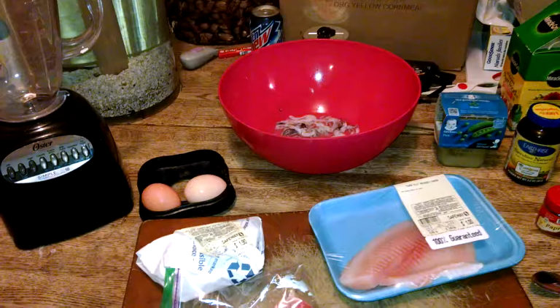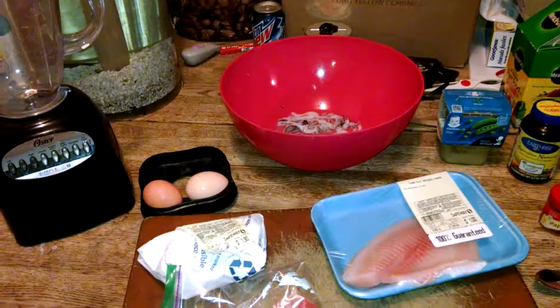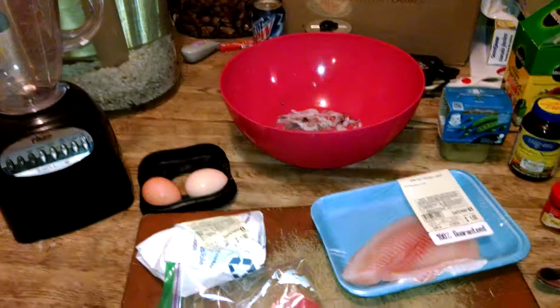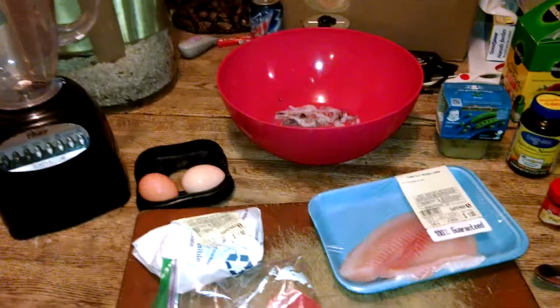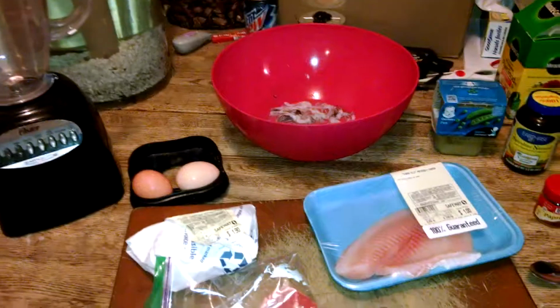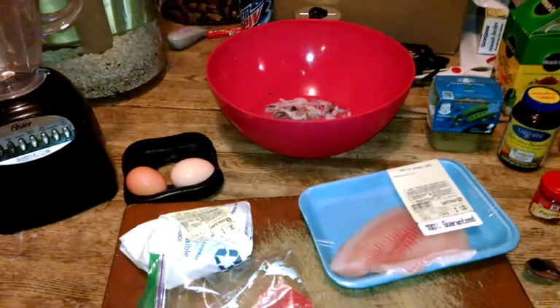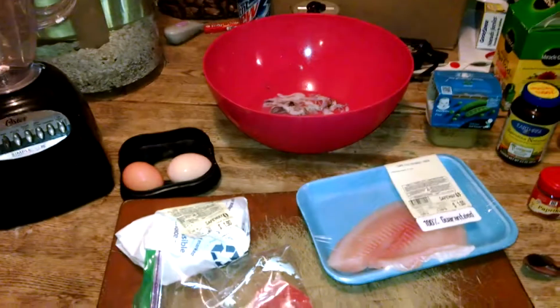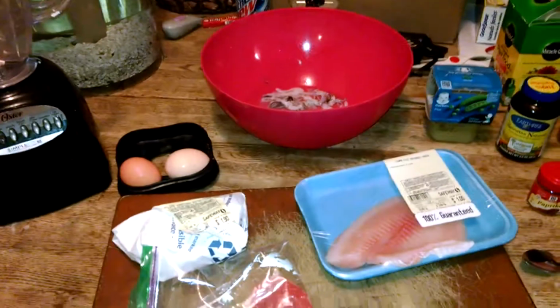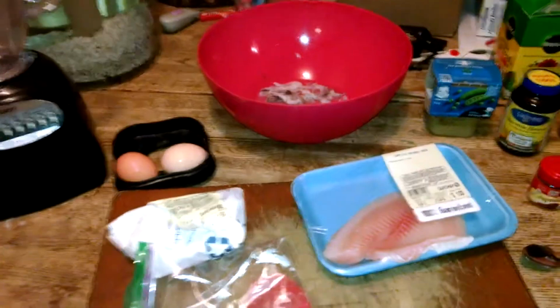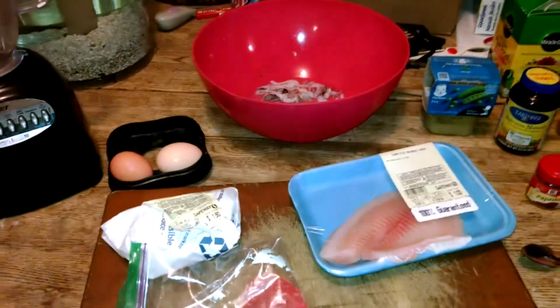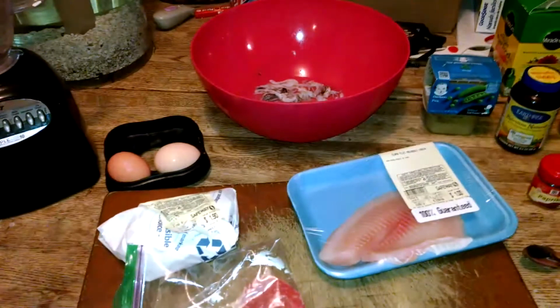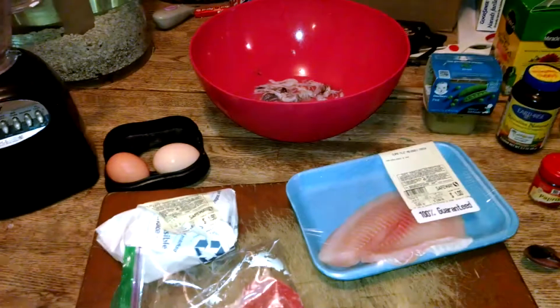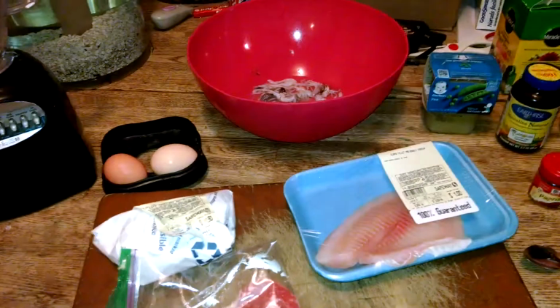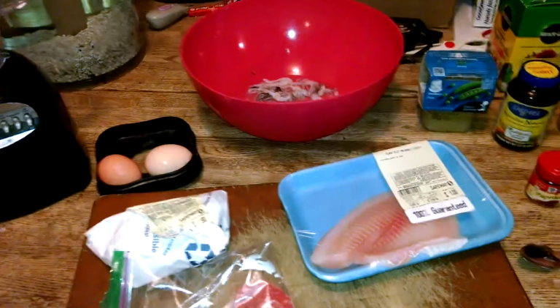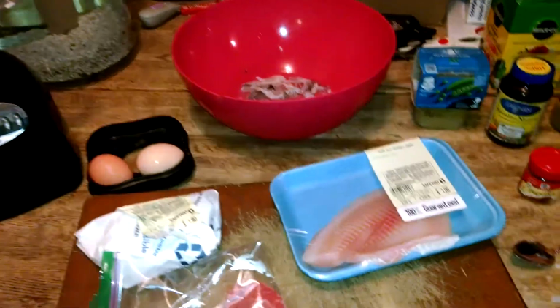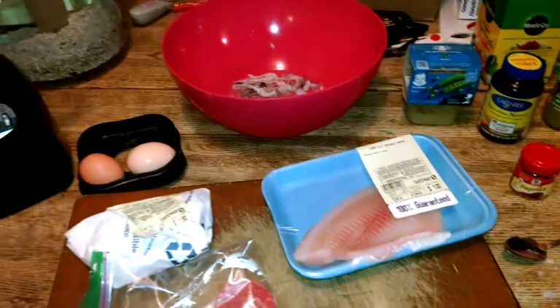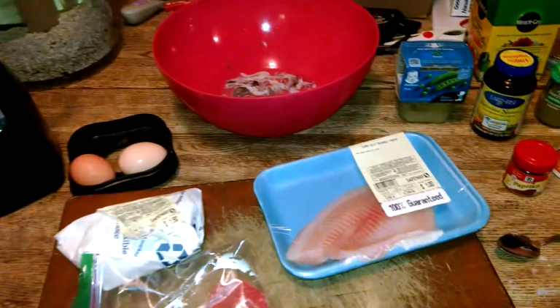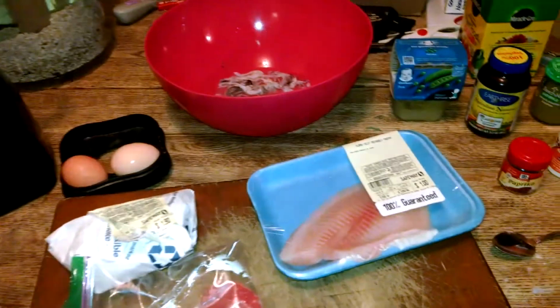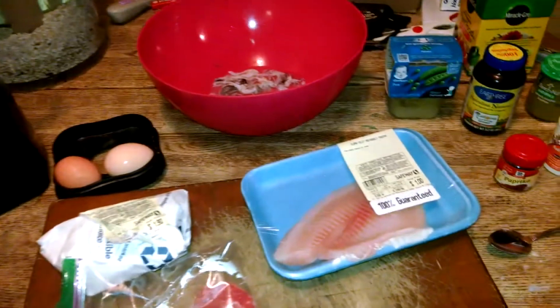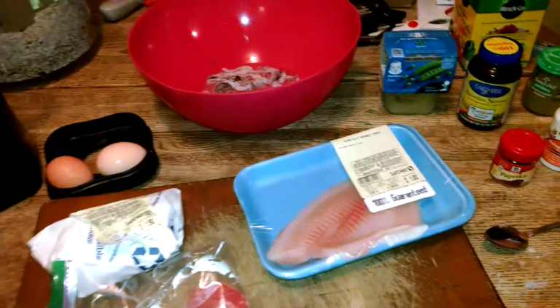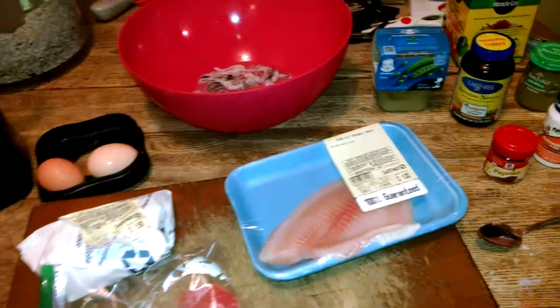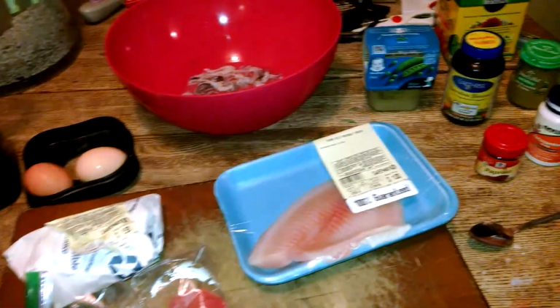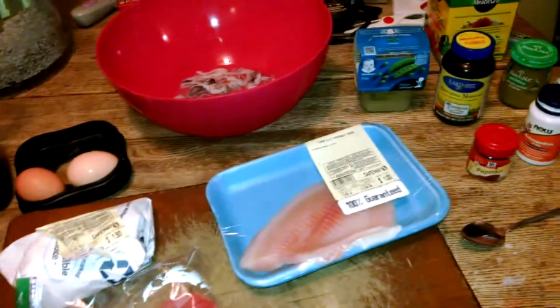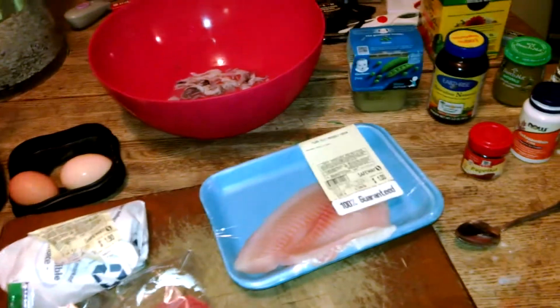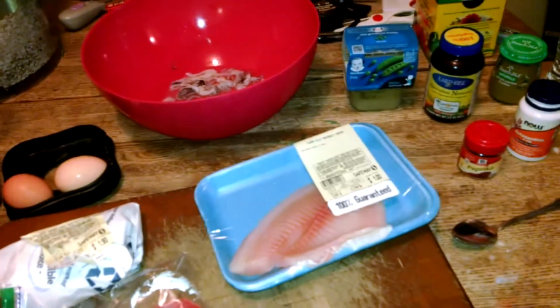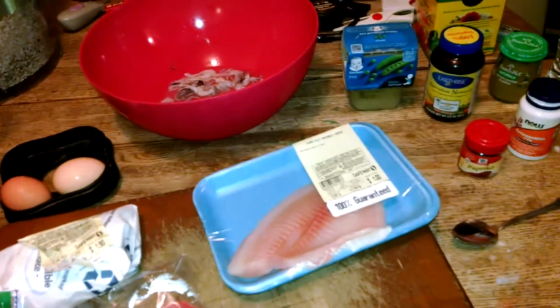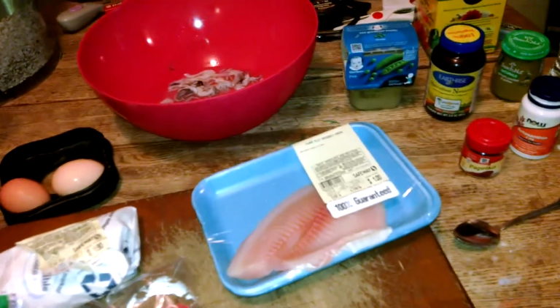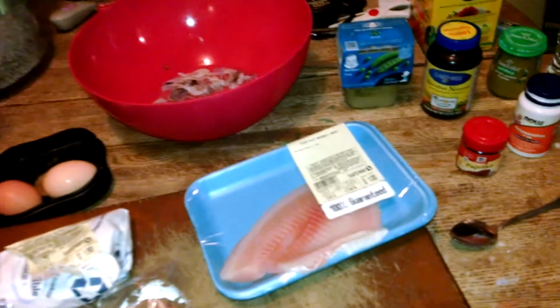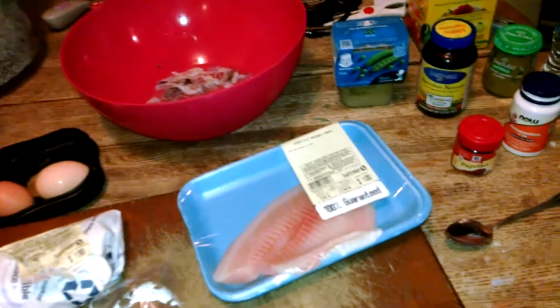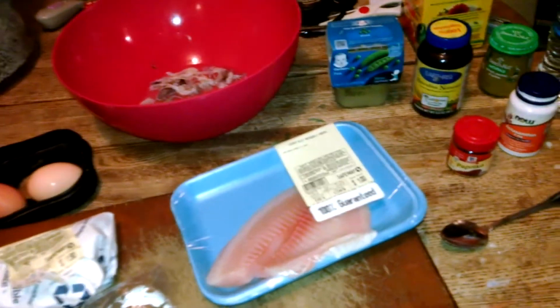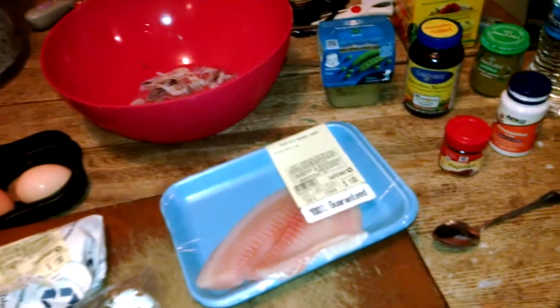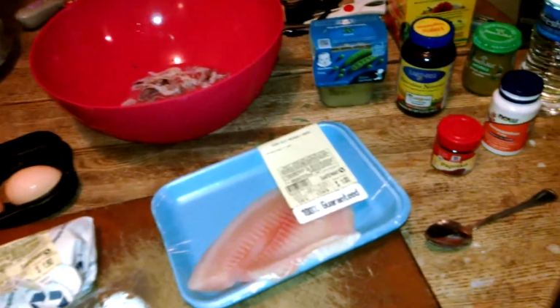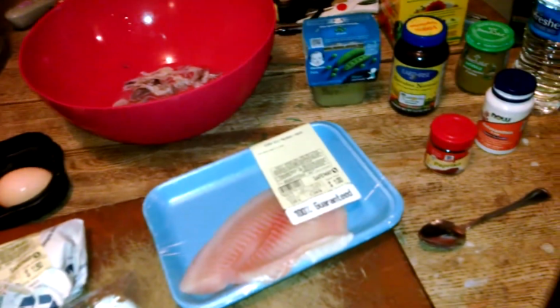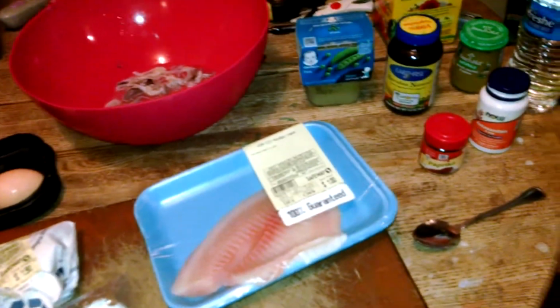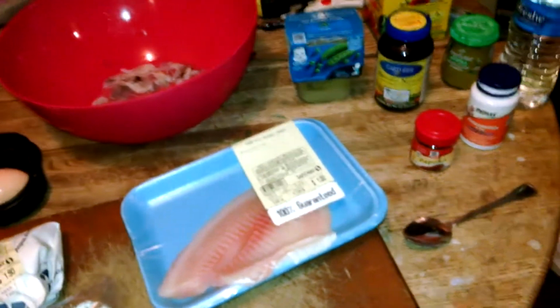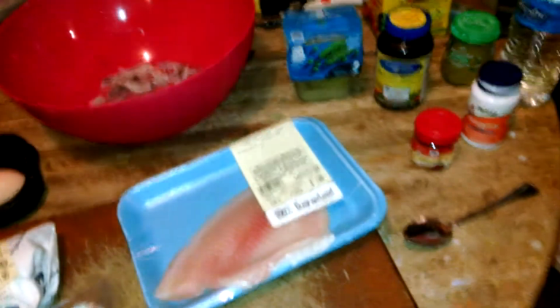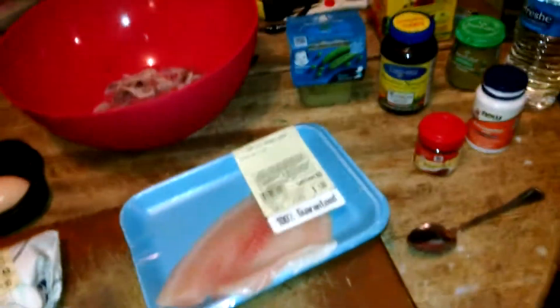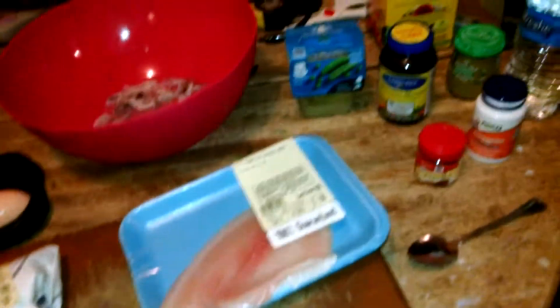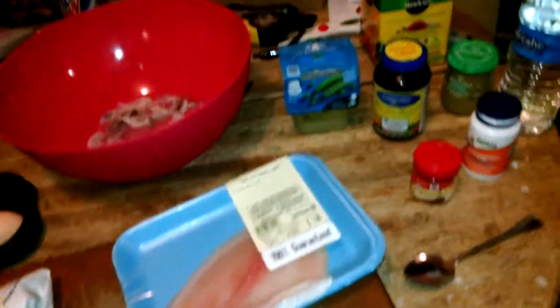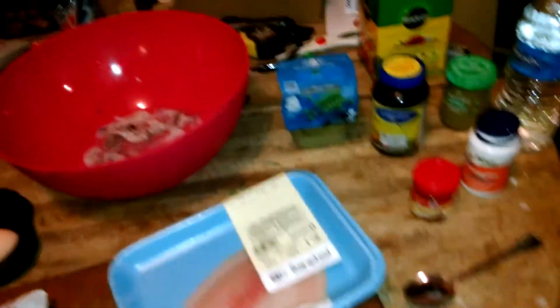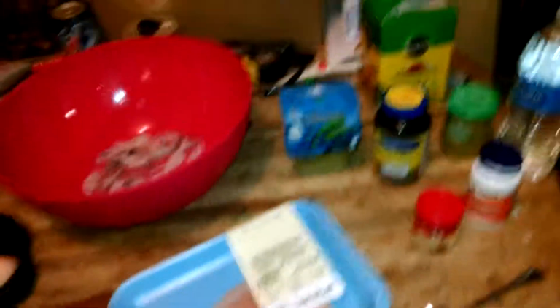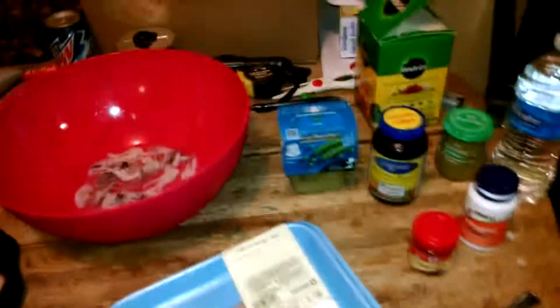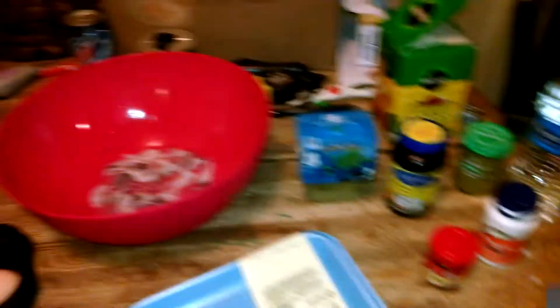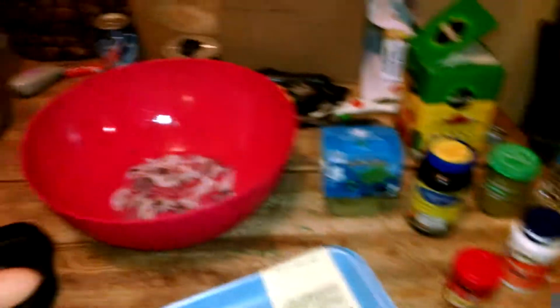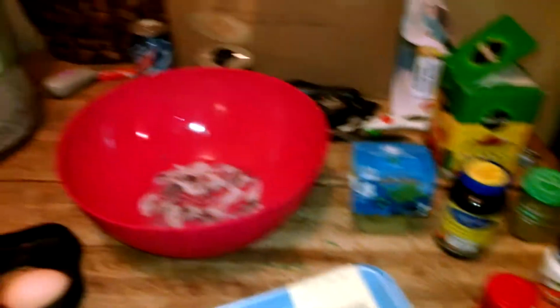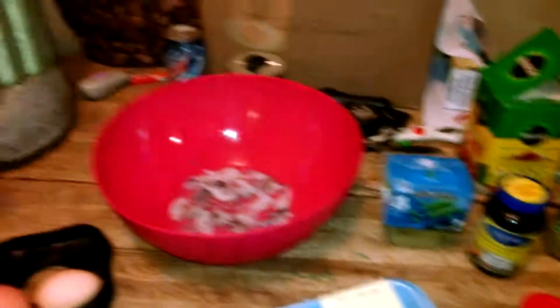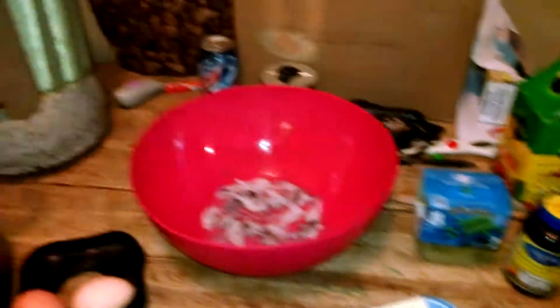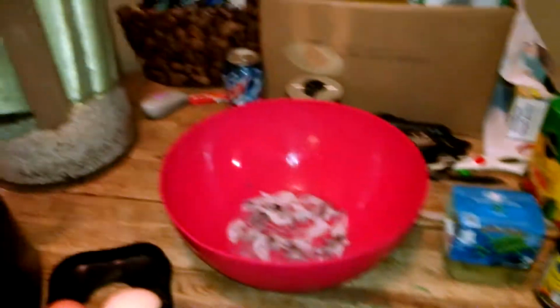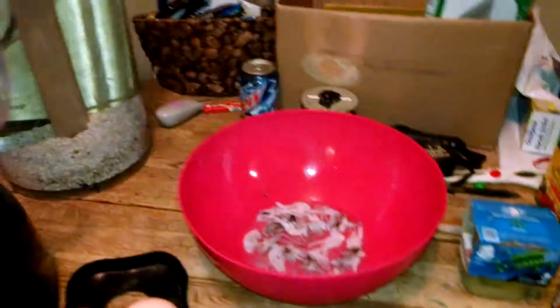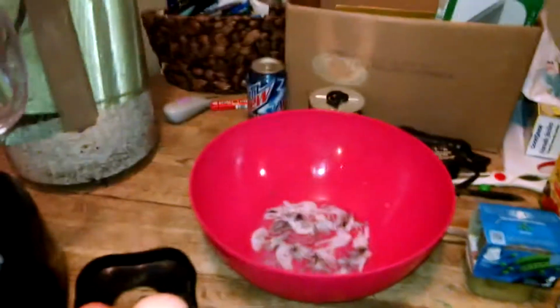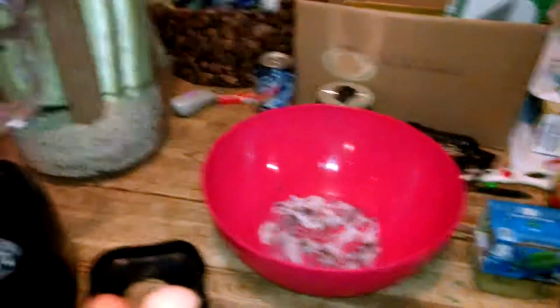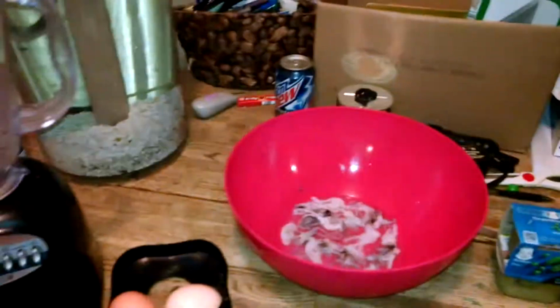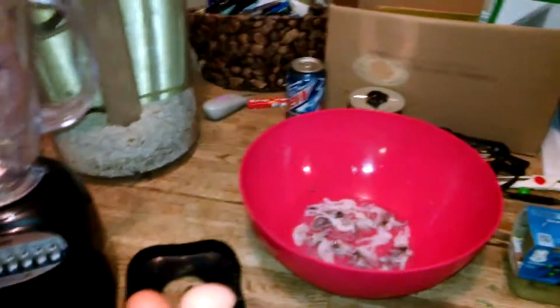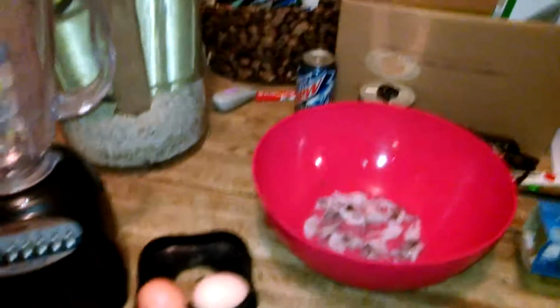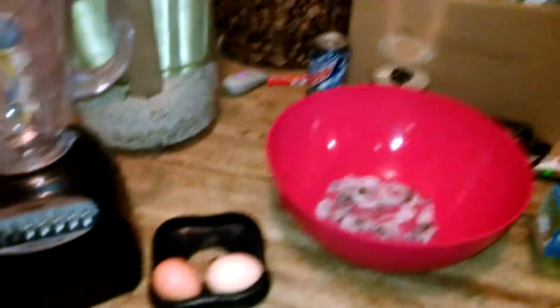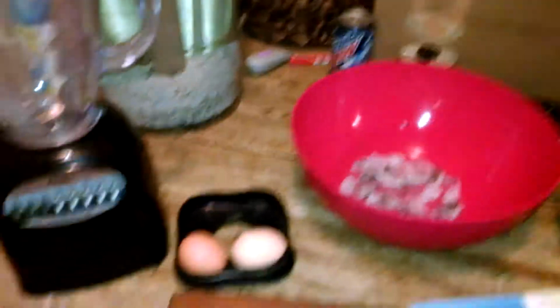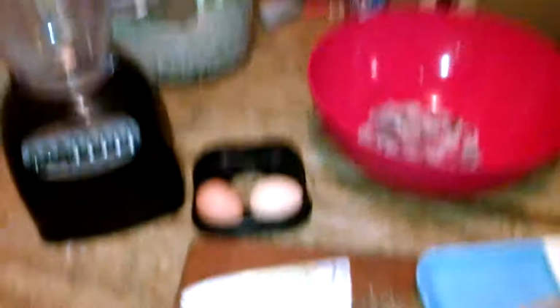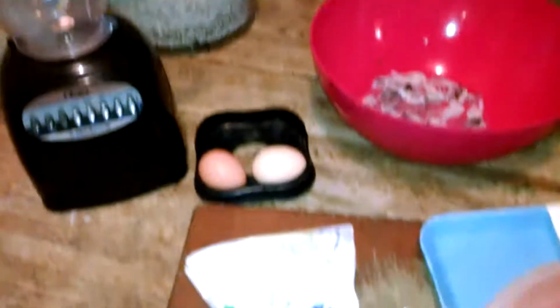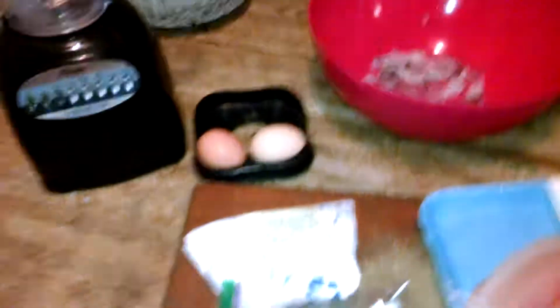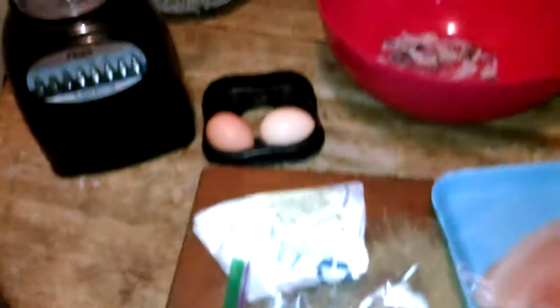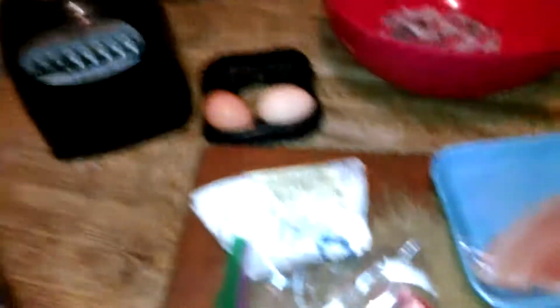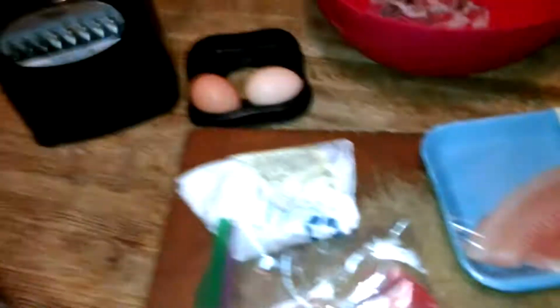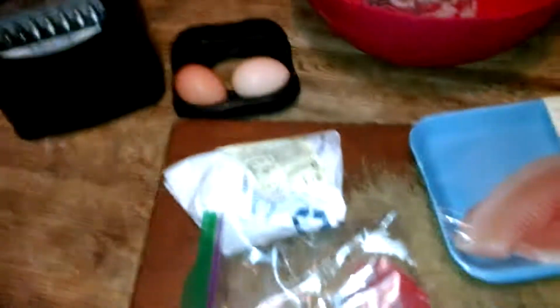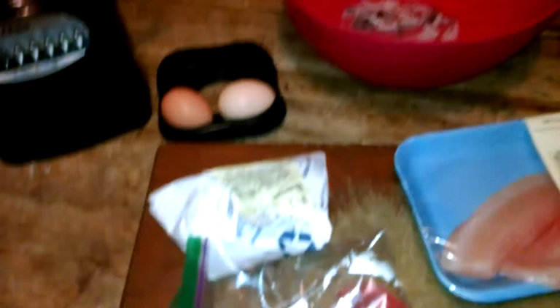What is up, YouTube? We are making some fish food. Excuse the mess, there's a lot of stuff on the table.